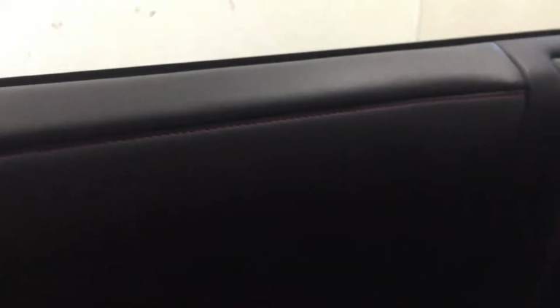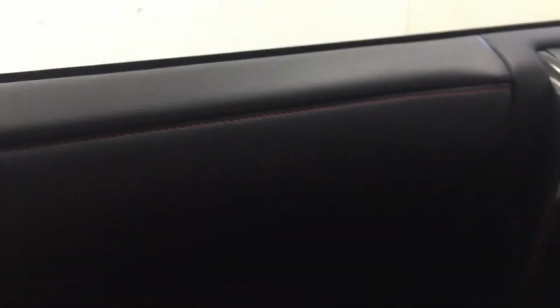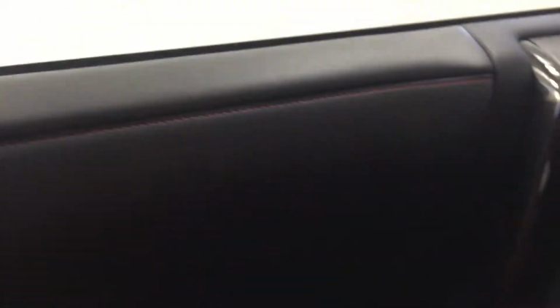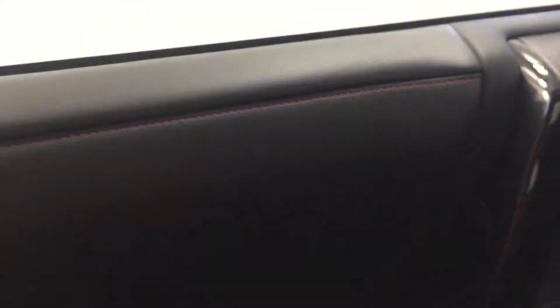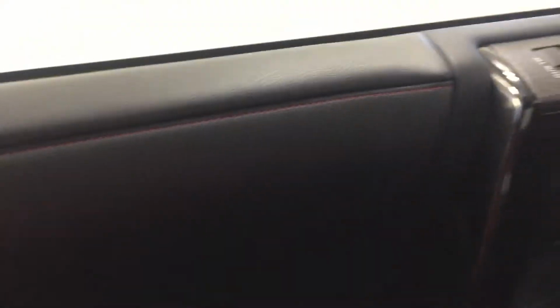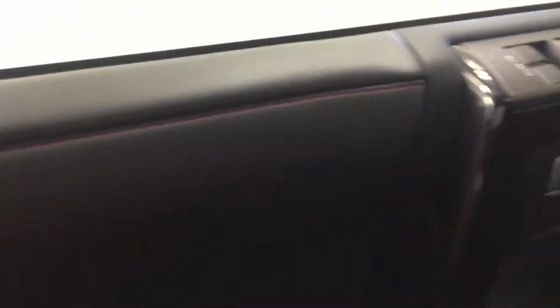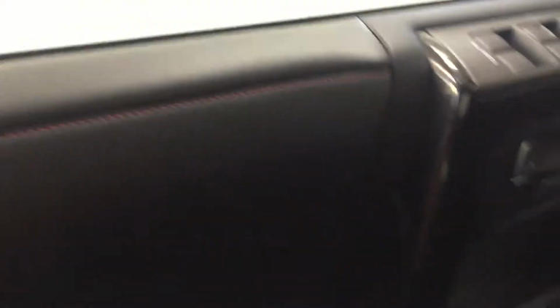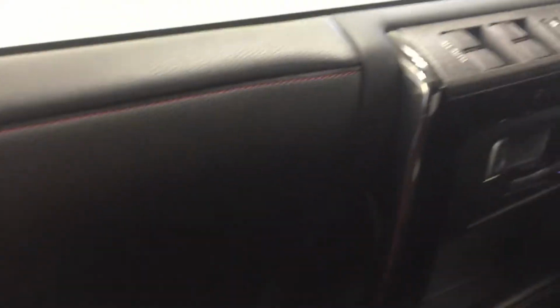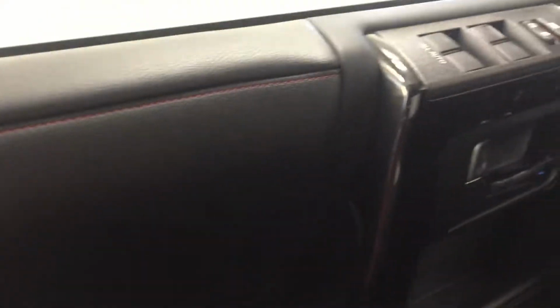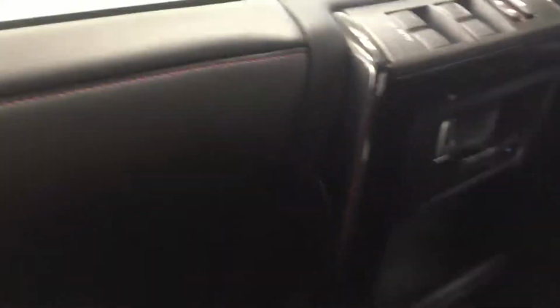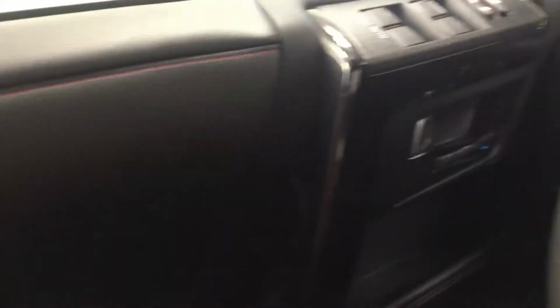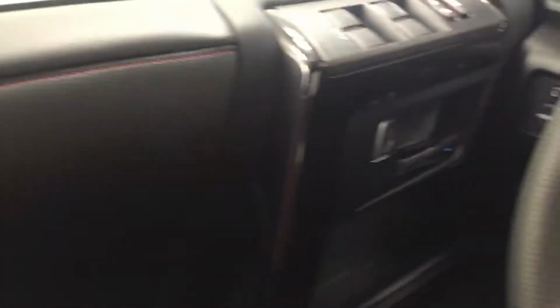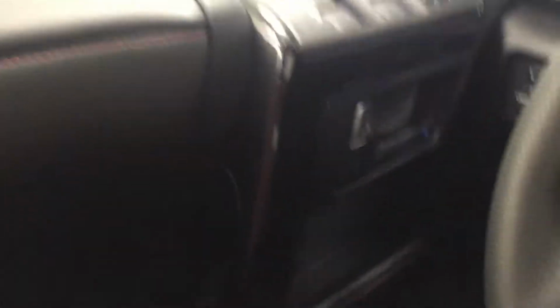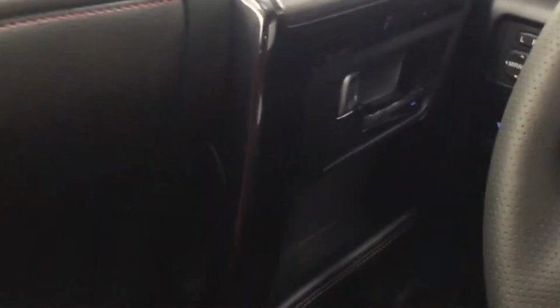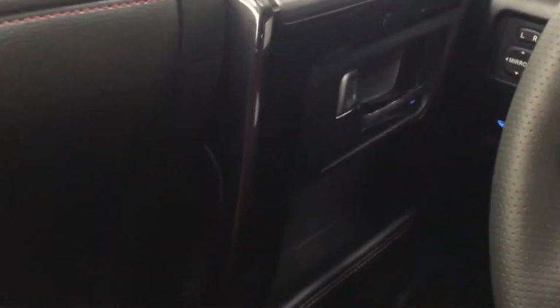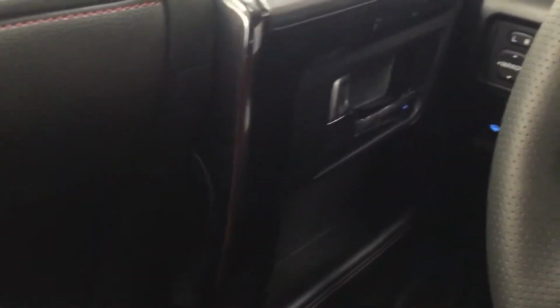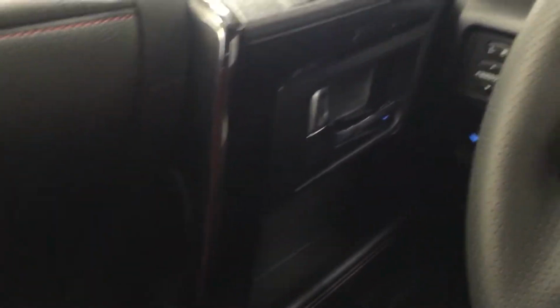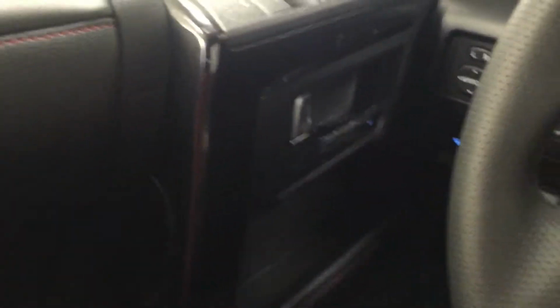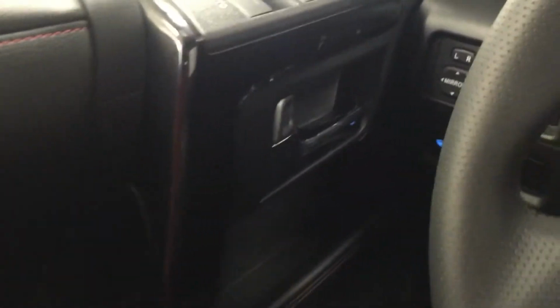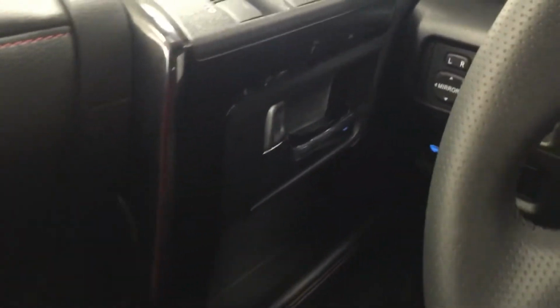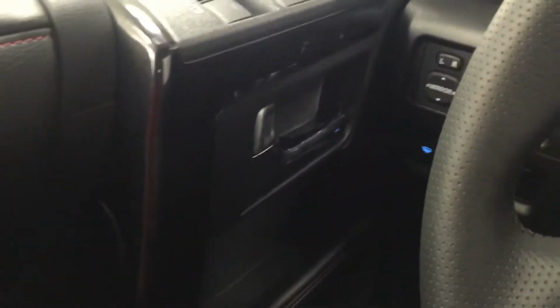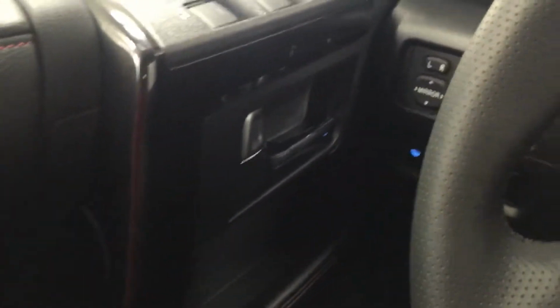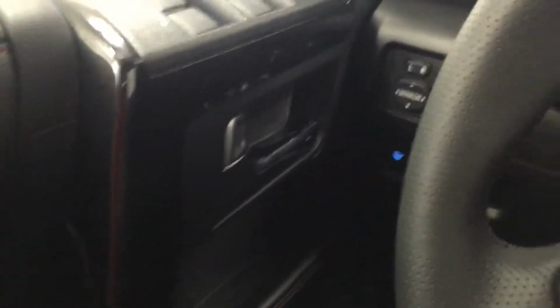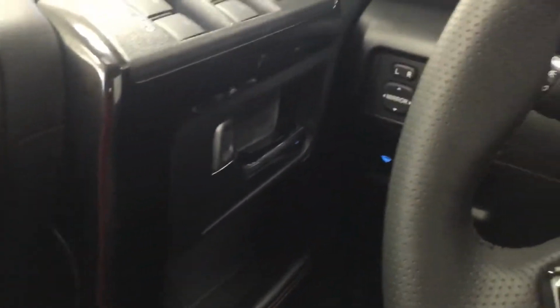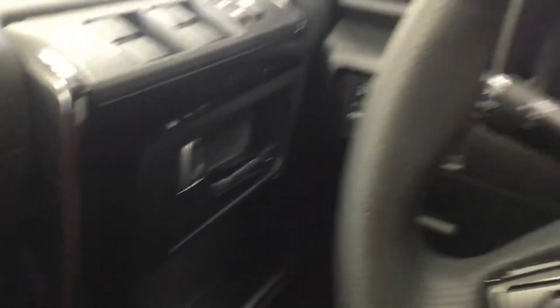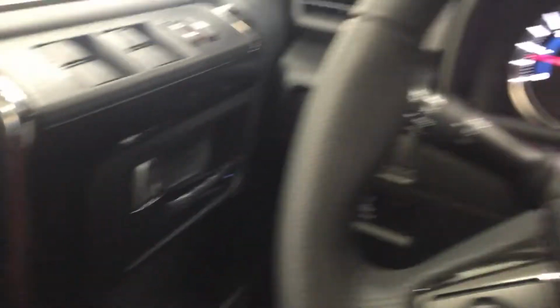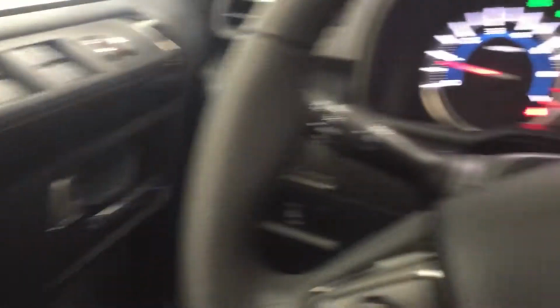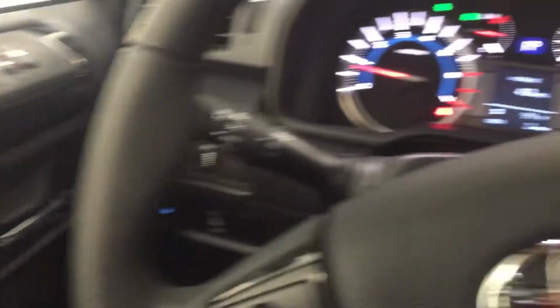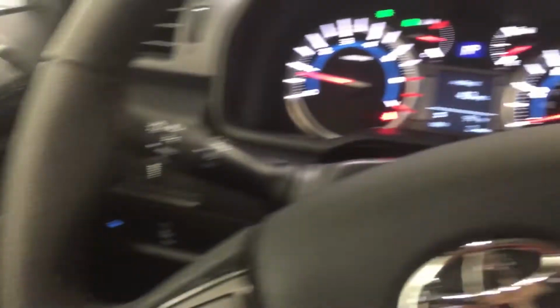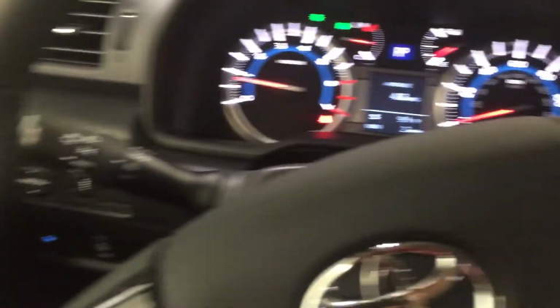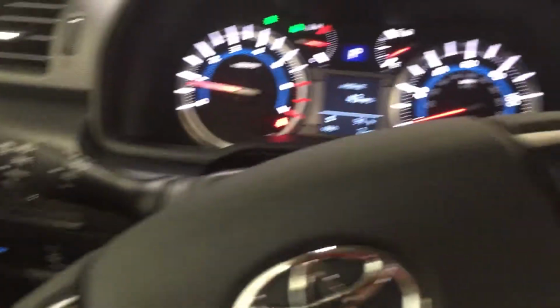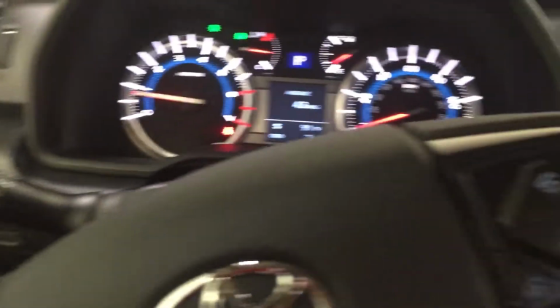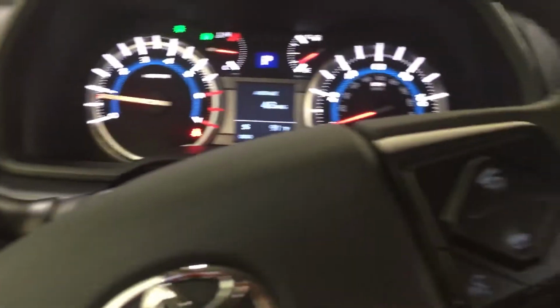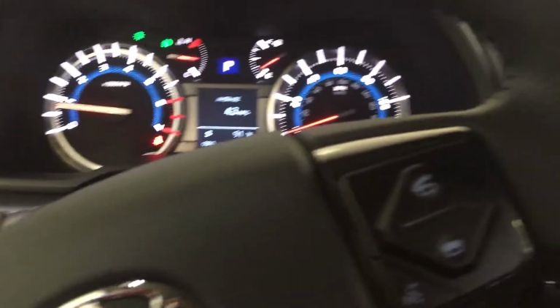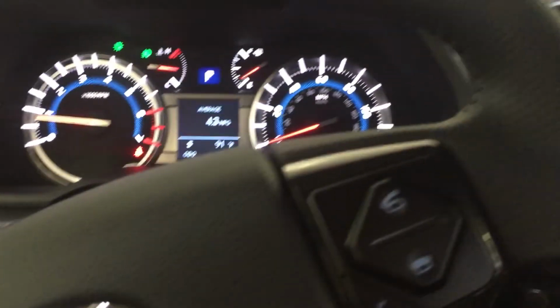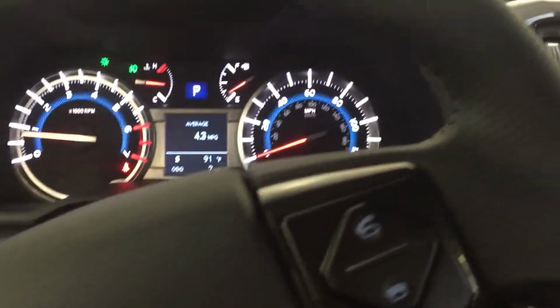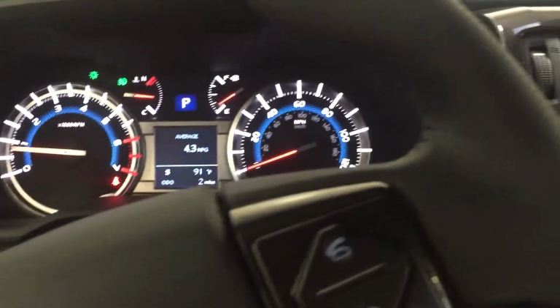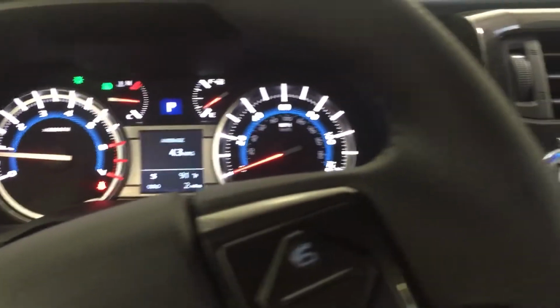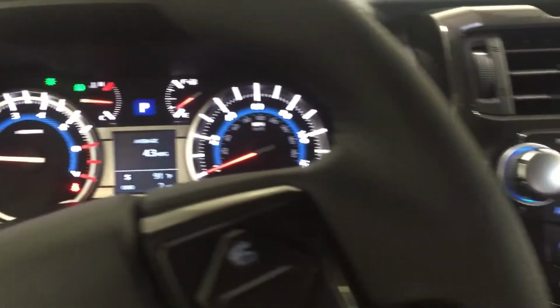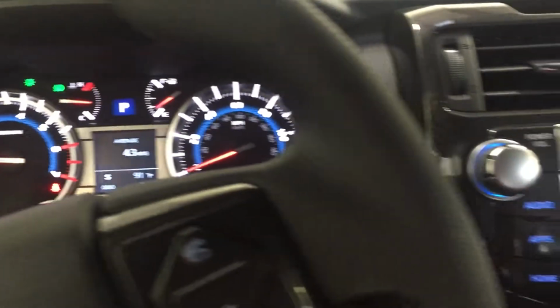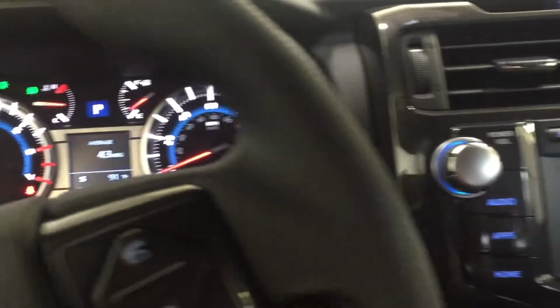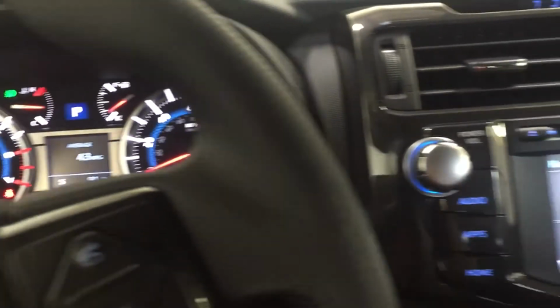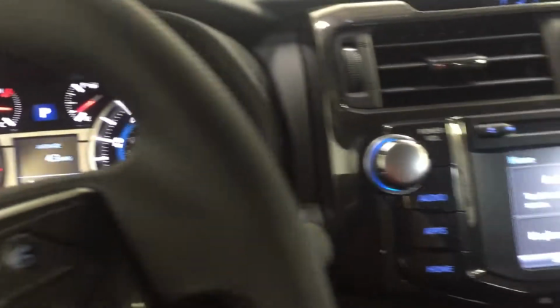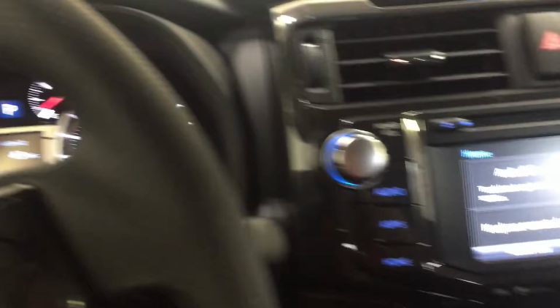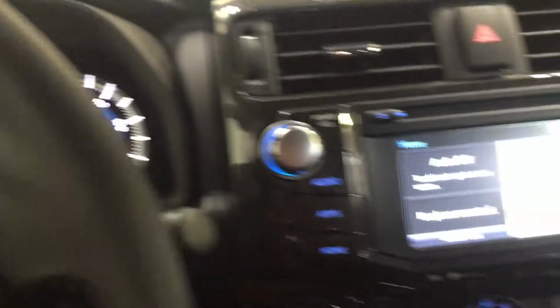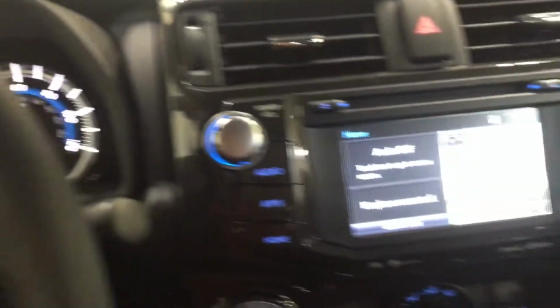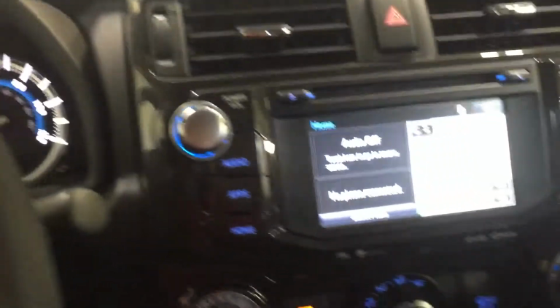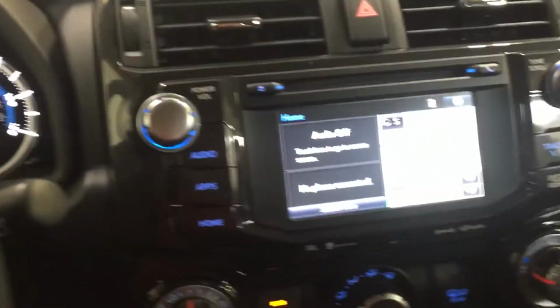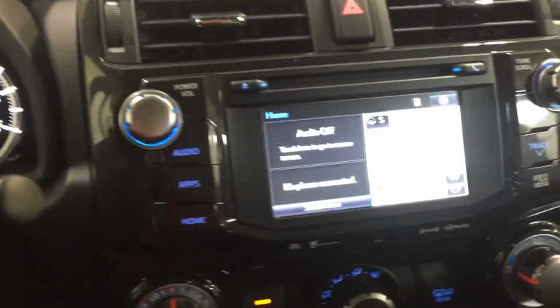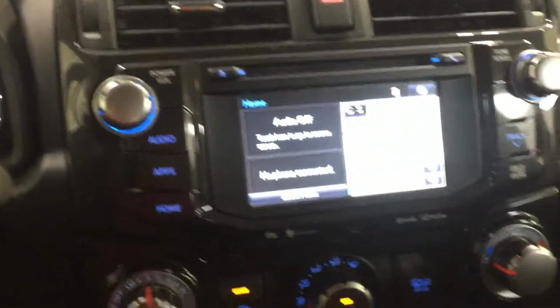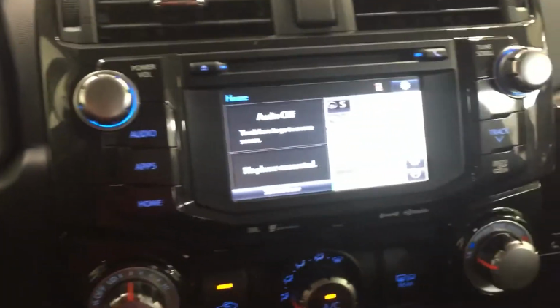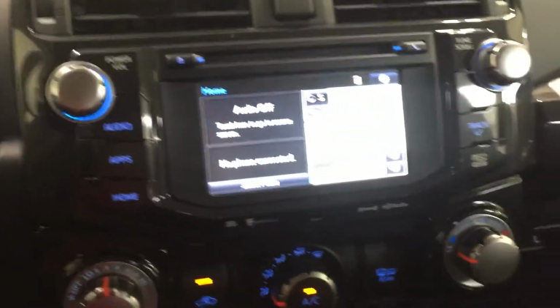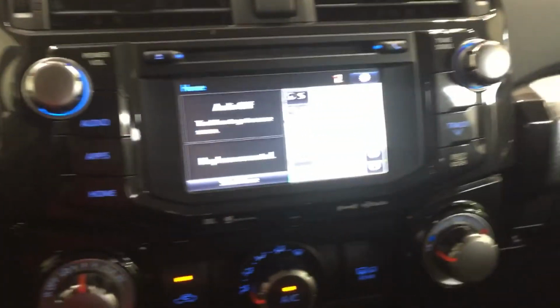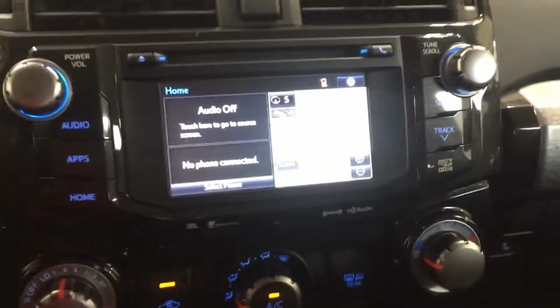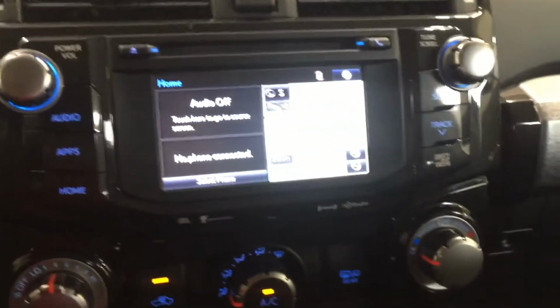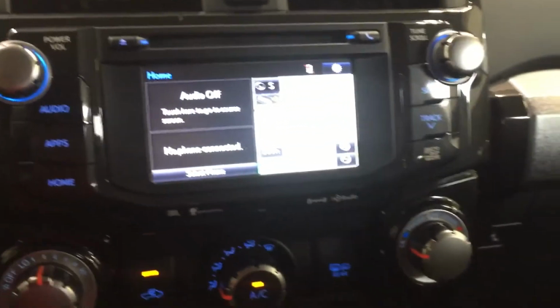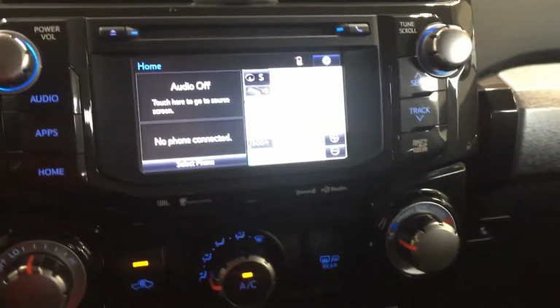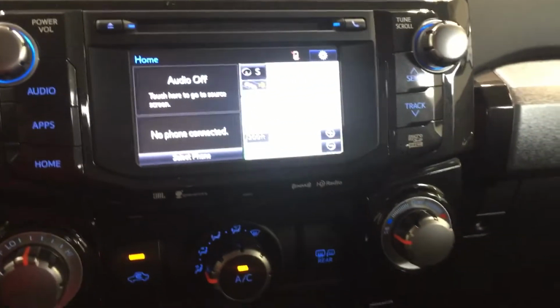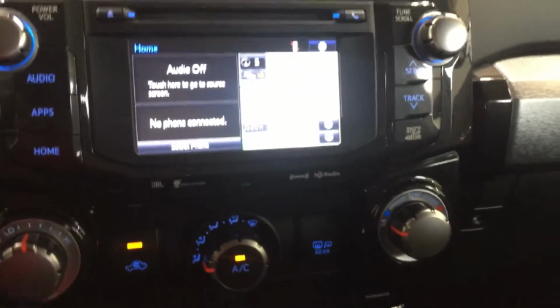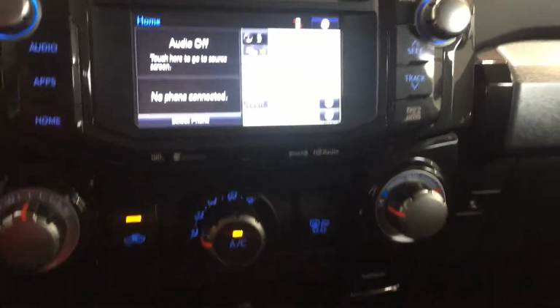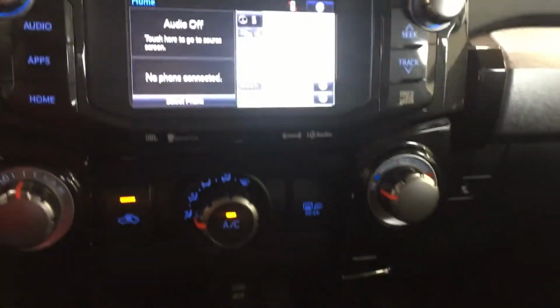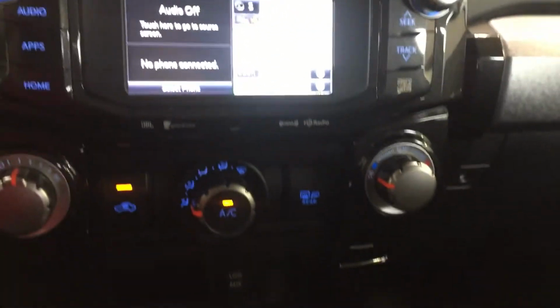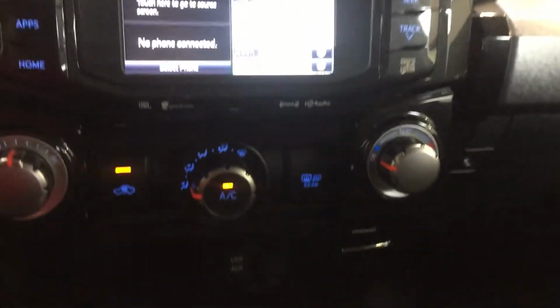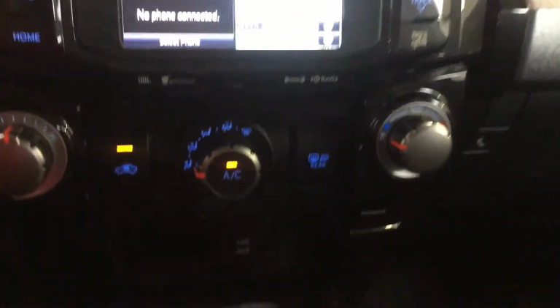You've got that red stitching on all the leather. Bring it around — we've got the blue dash lights. I love the blue dash lights too.